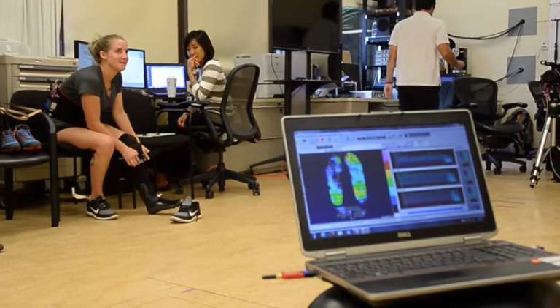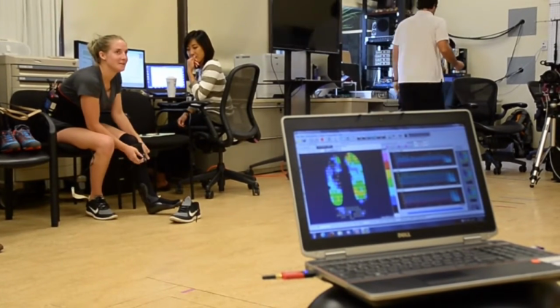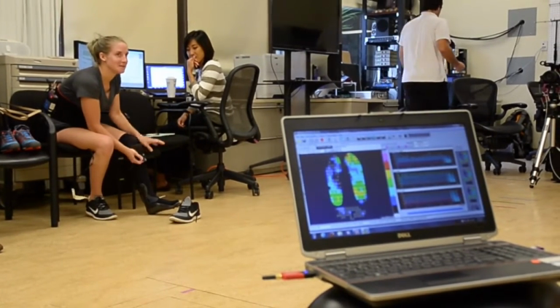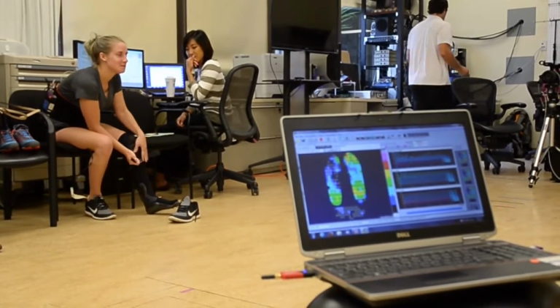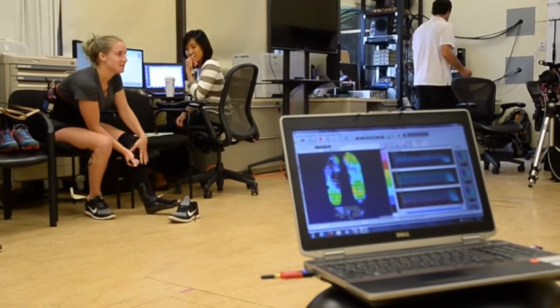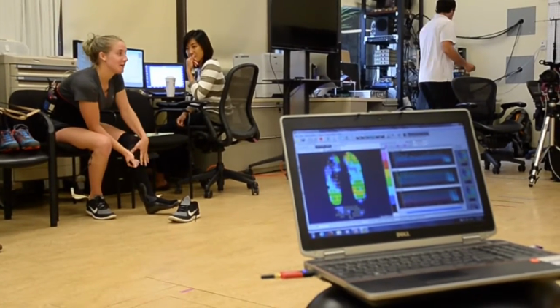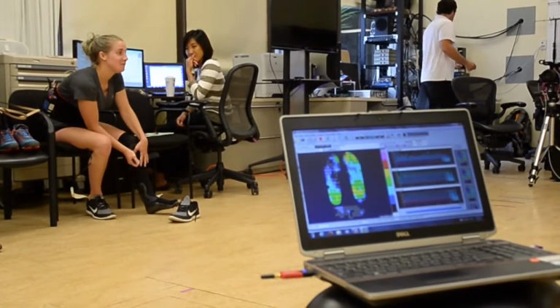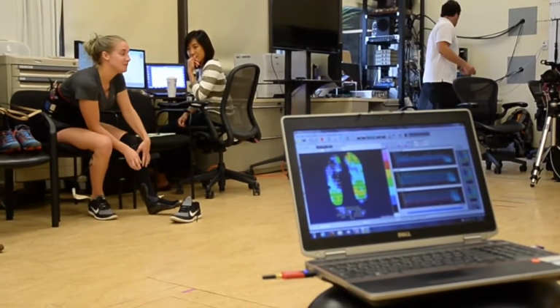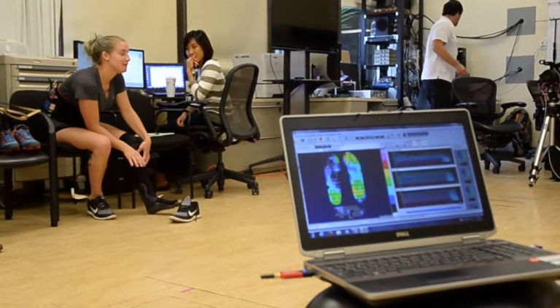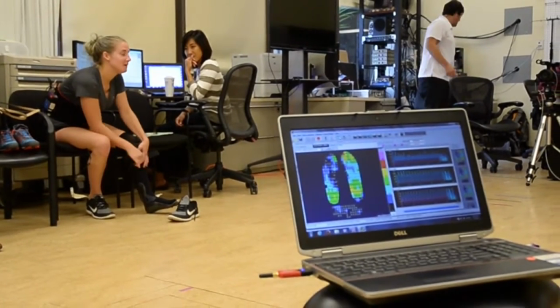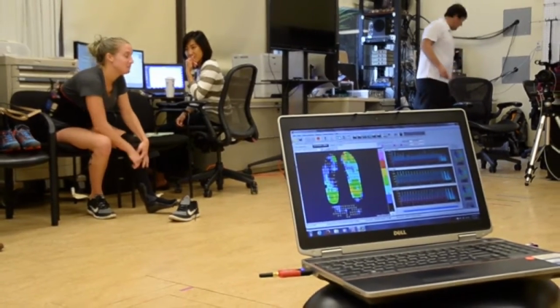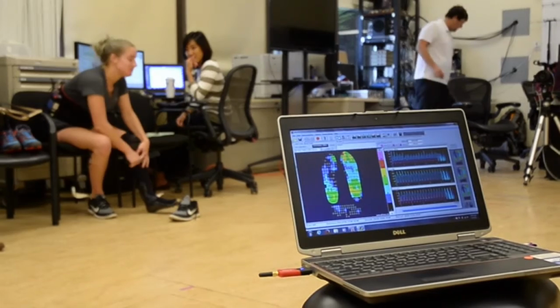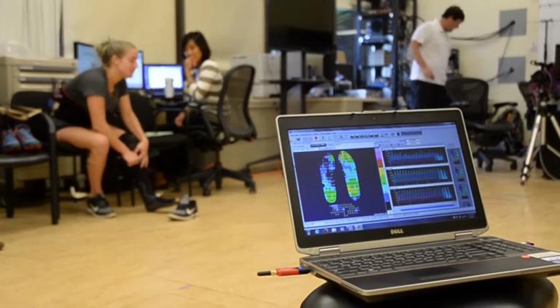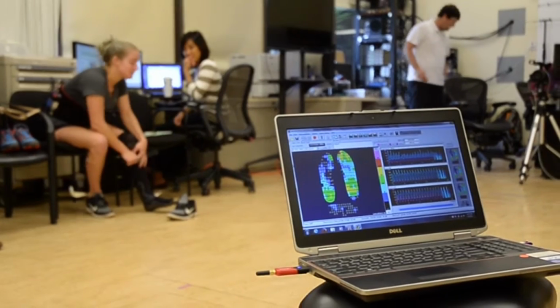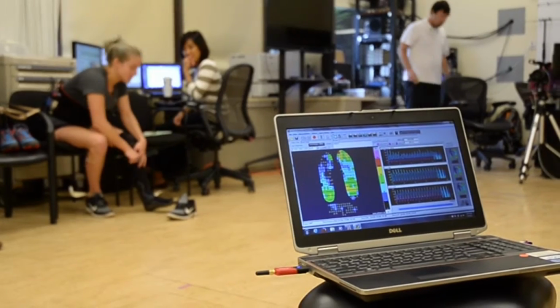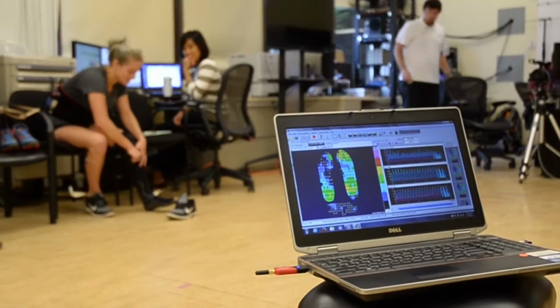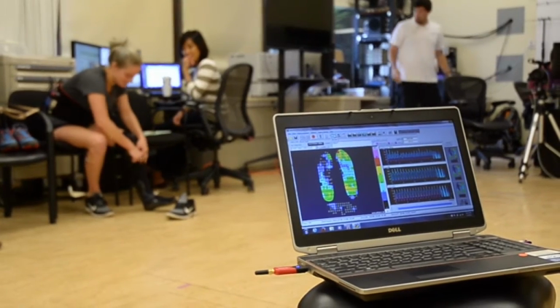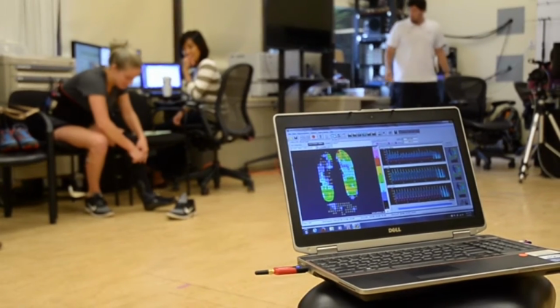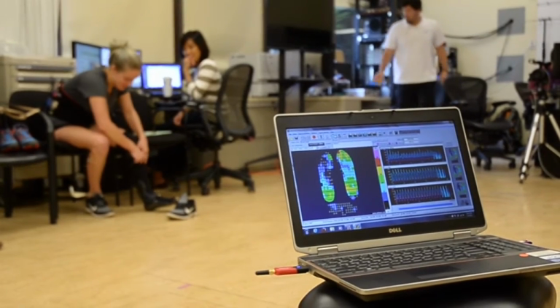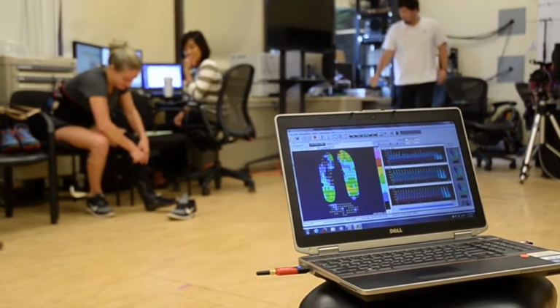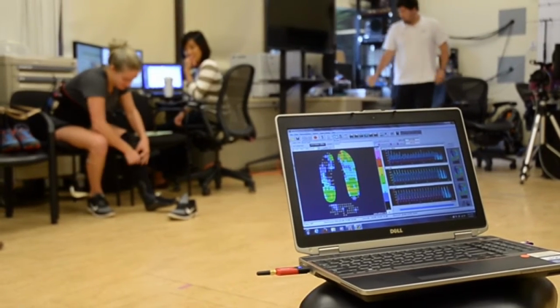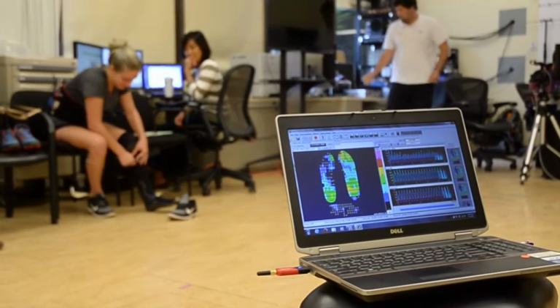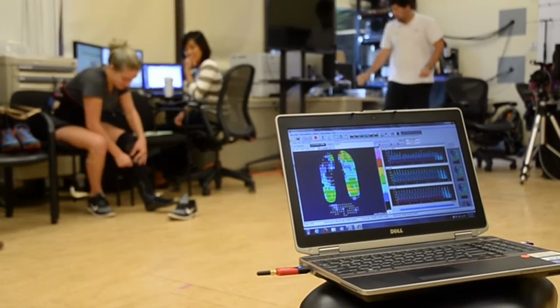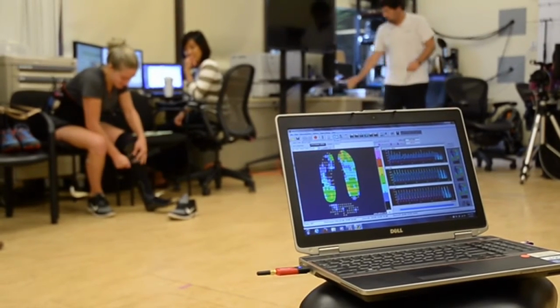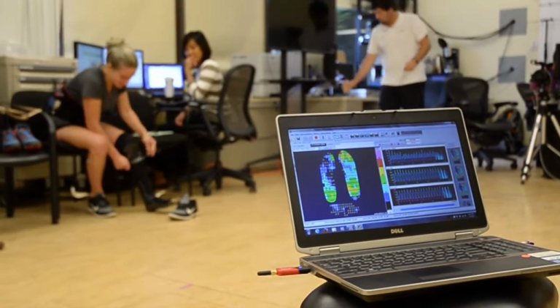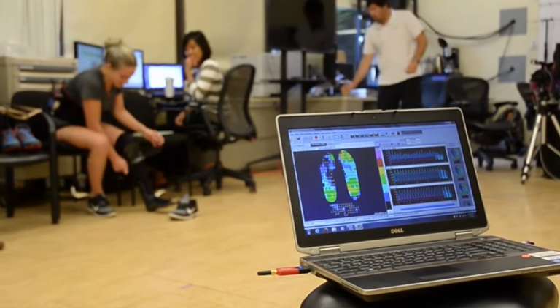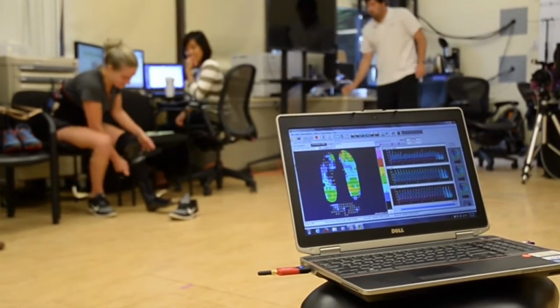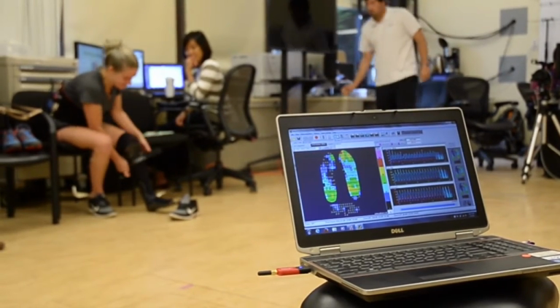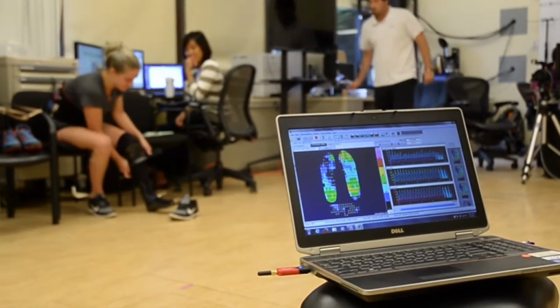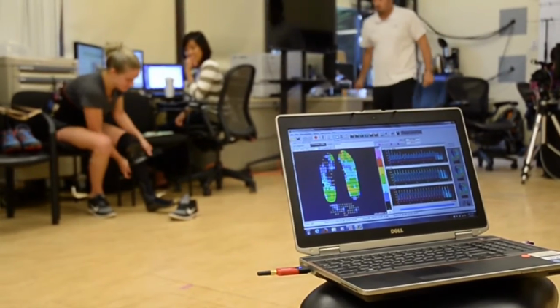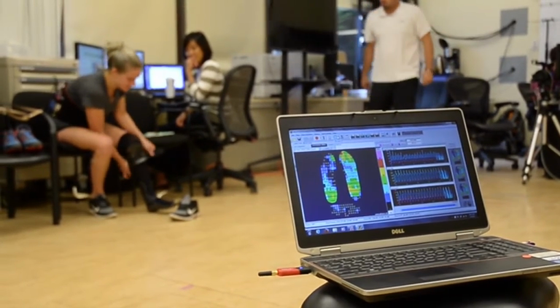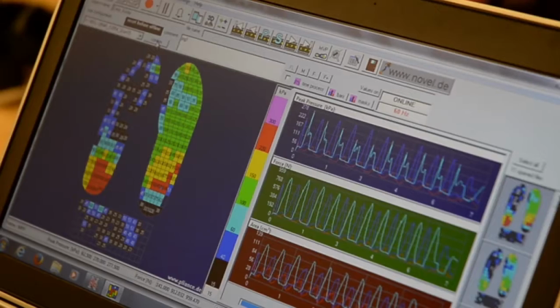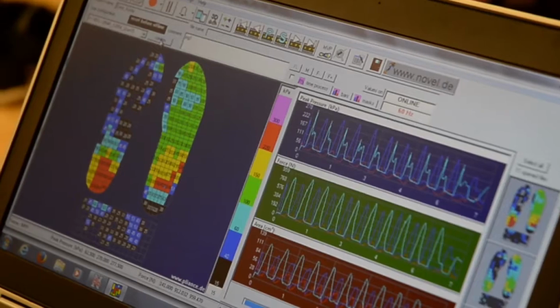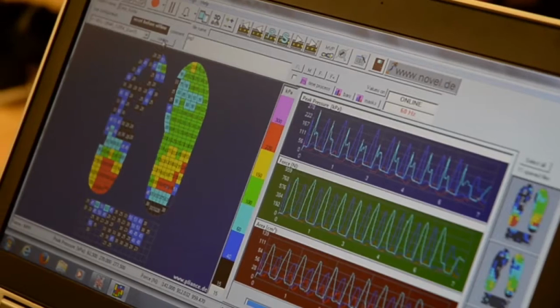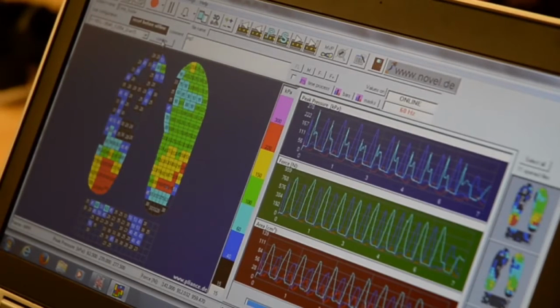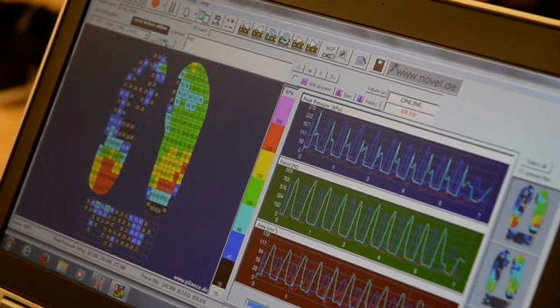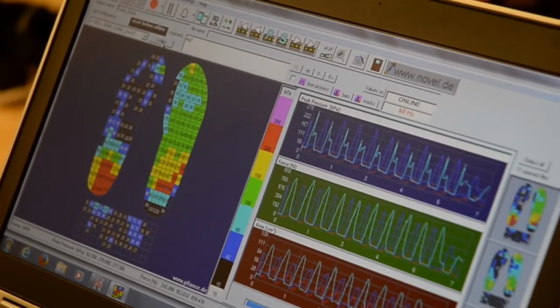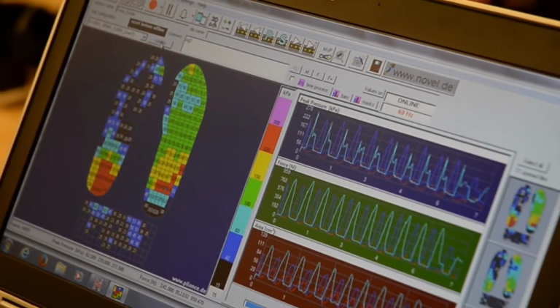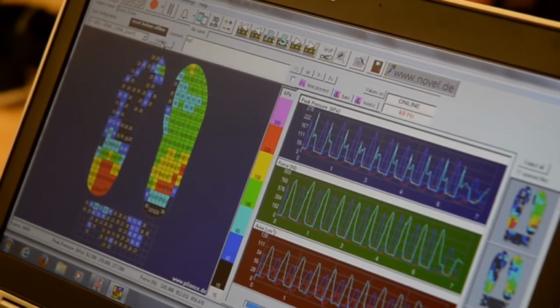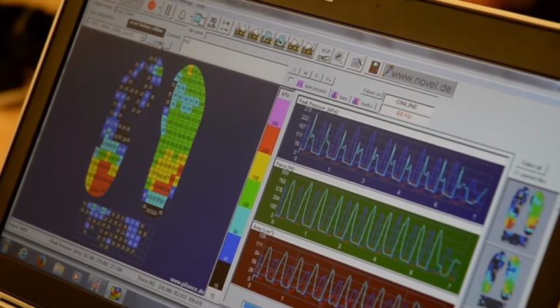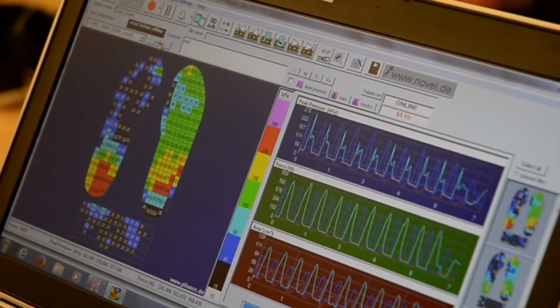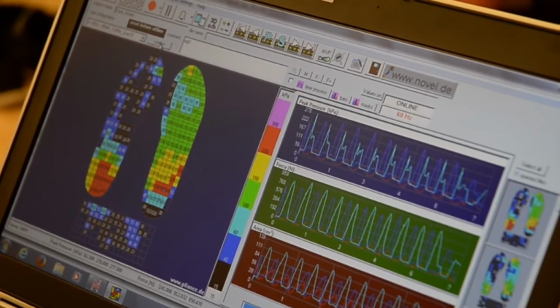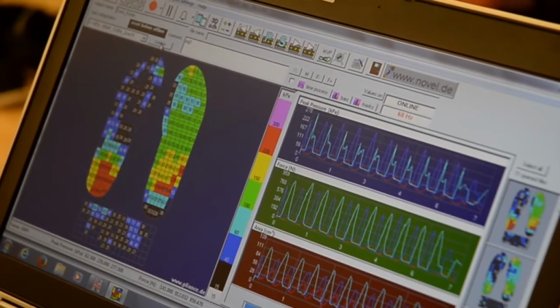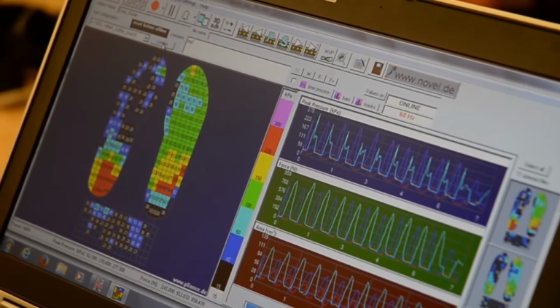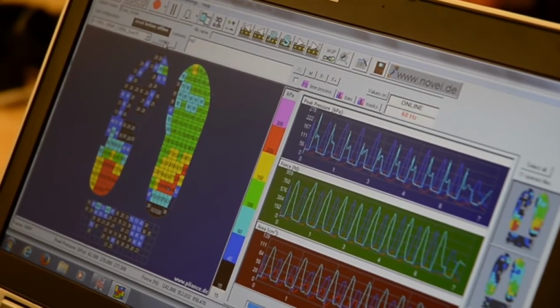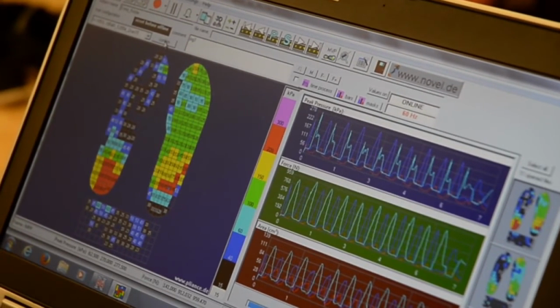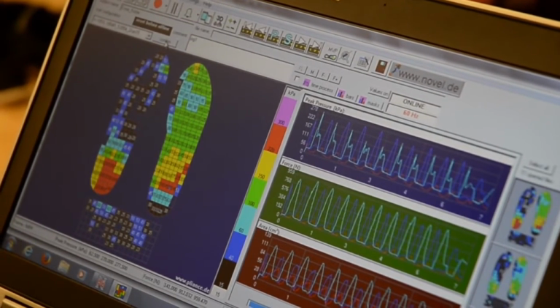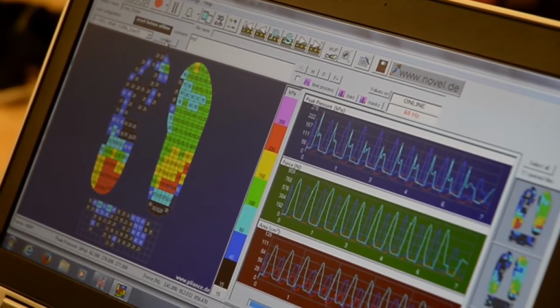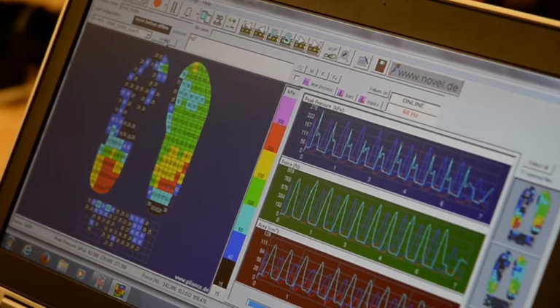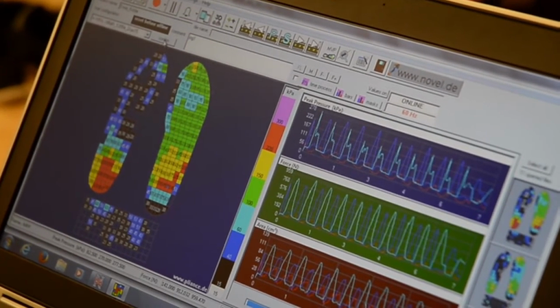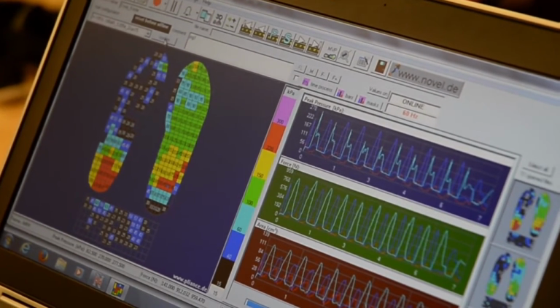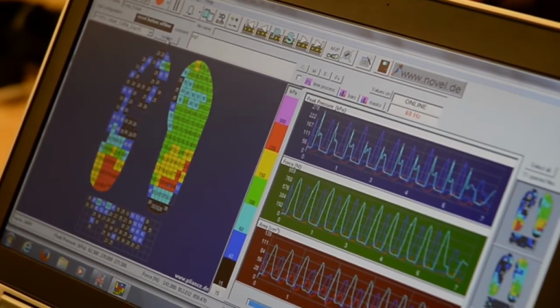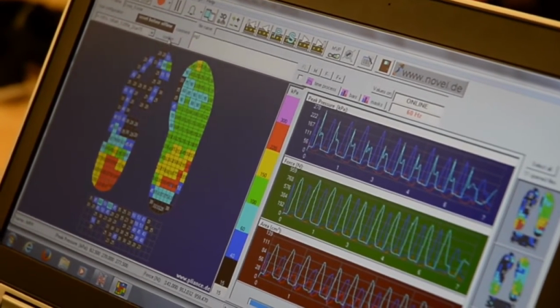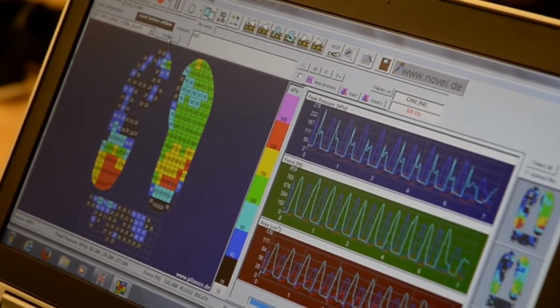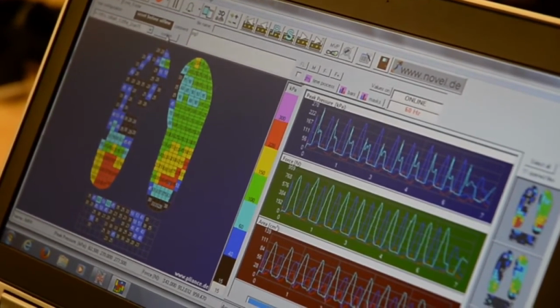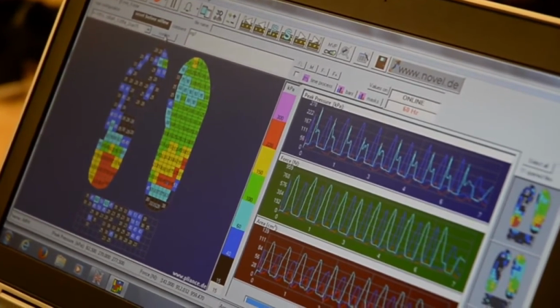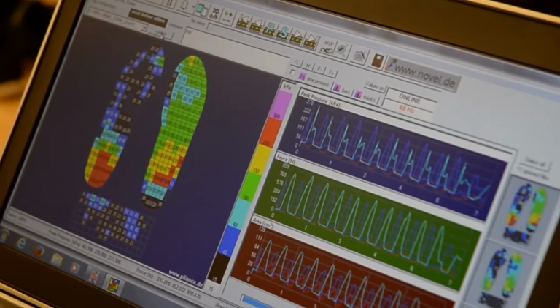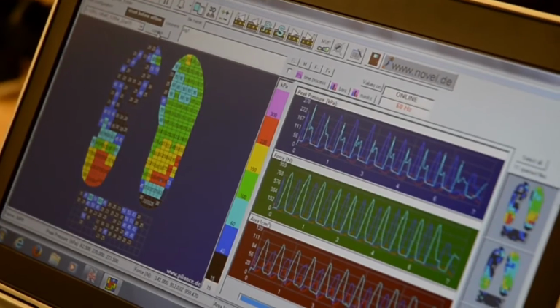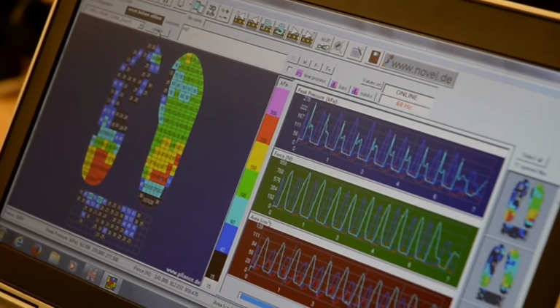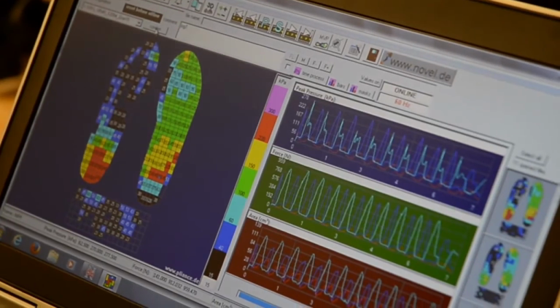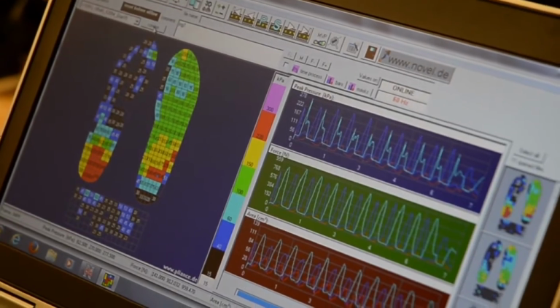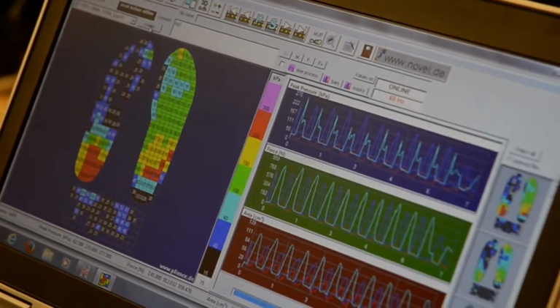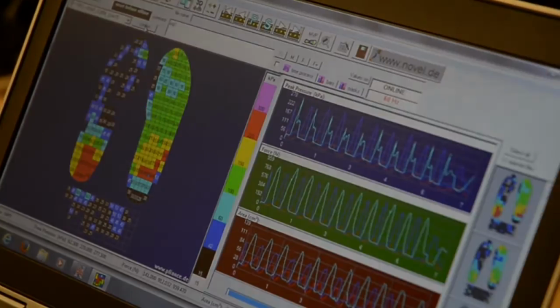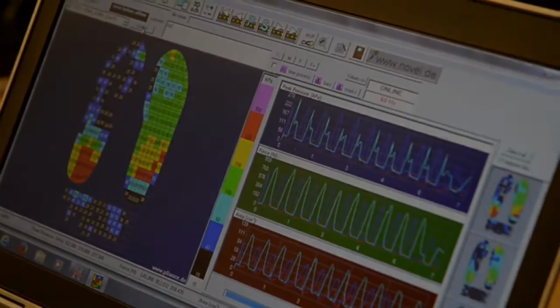After the data is collected, it is shared with their team of providers. They discuss the information and decide on ways to improve the patient's walking.